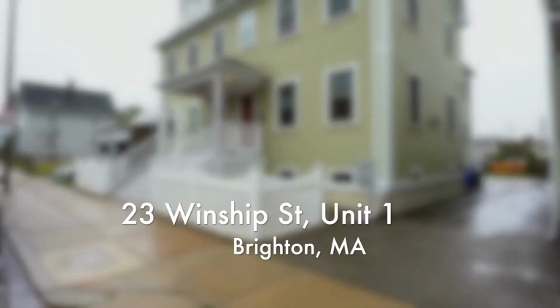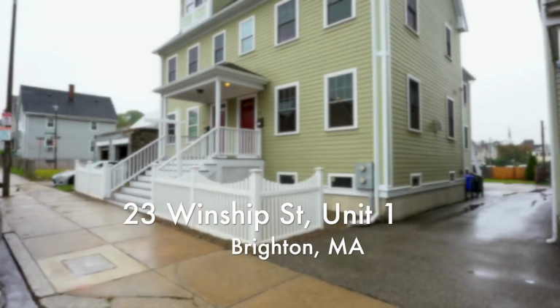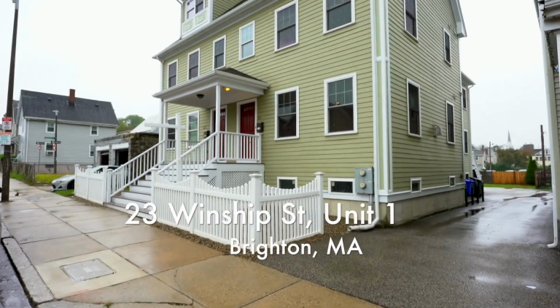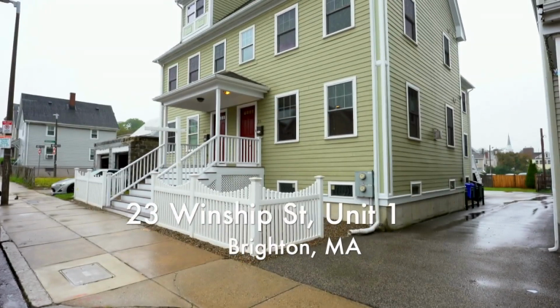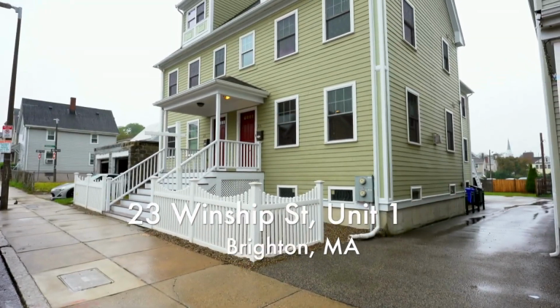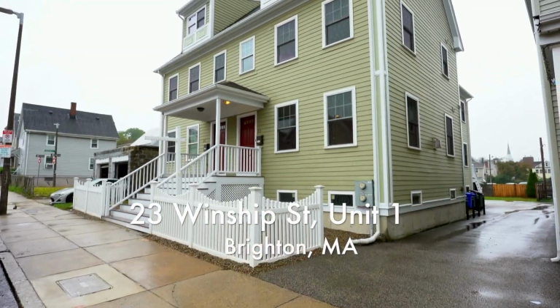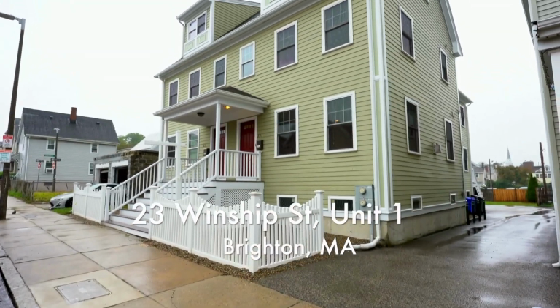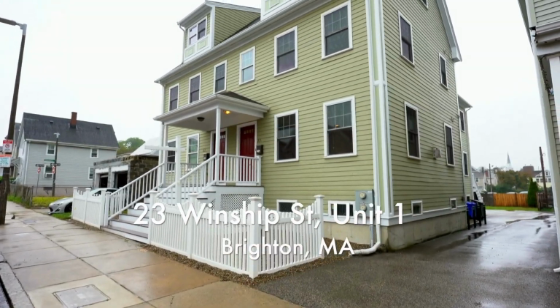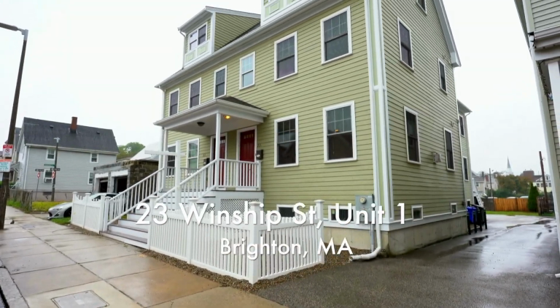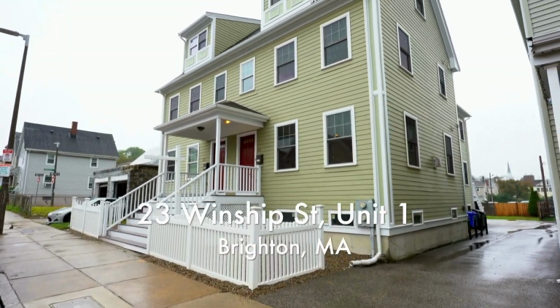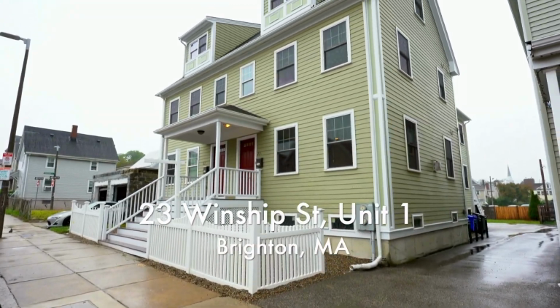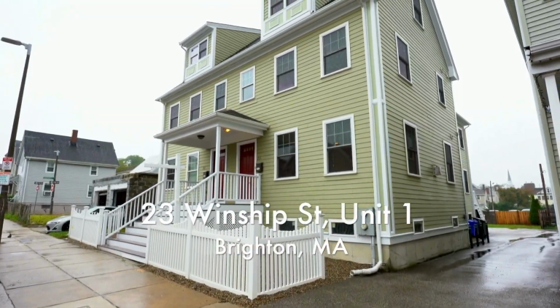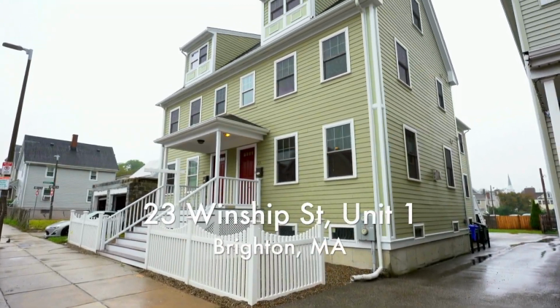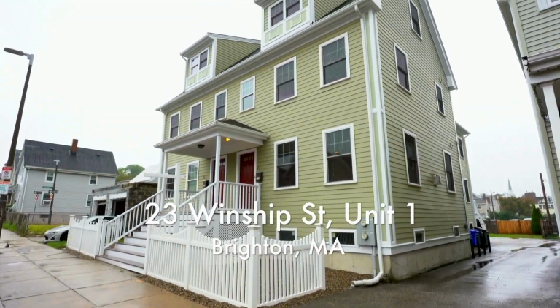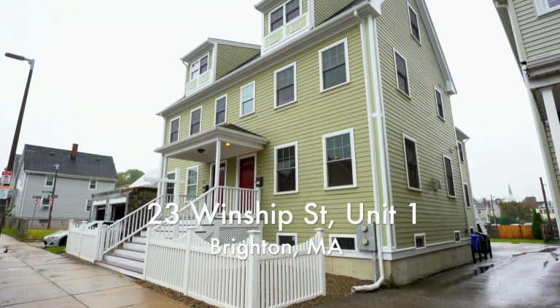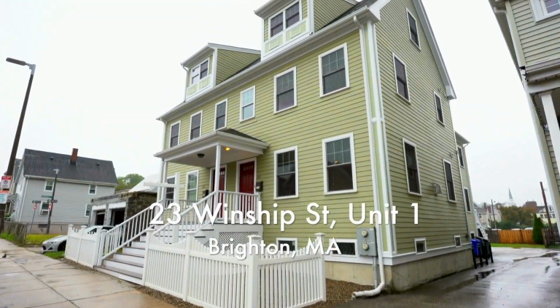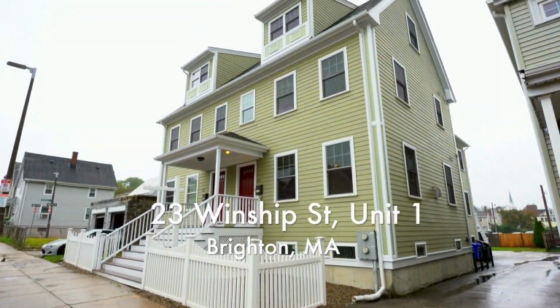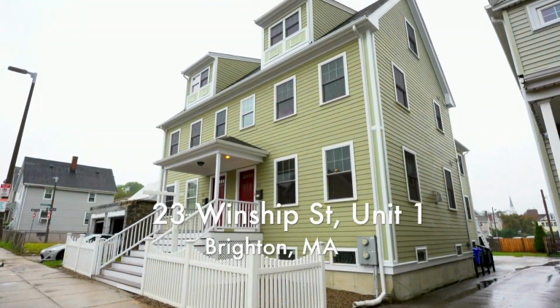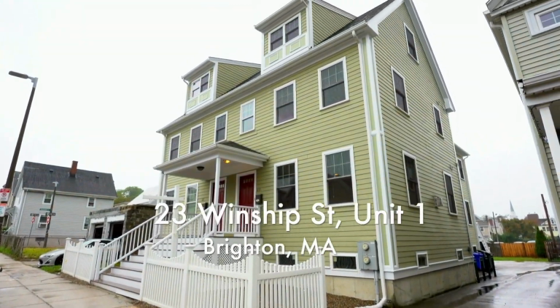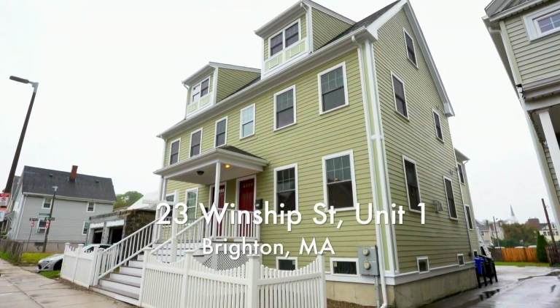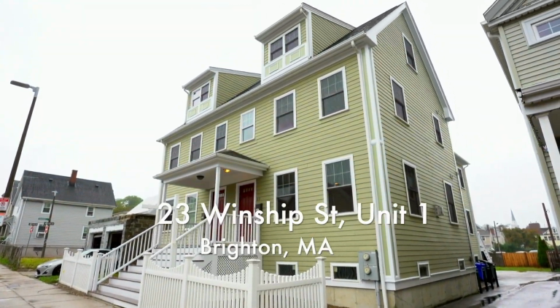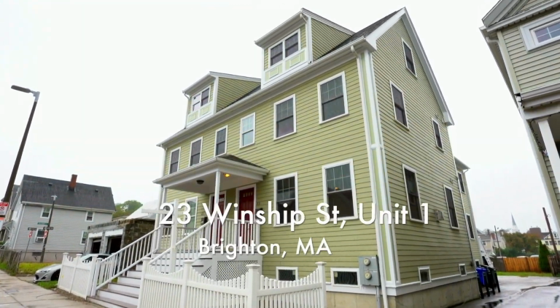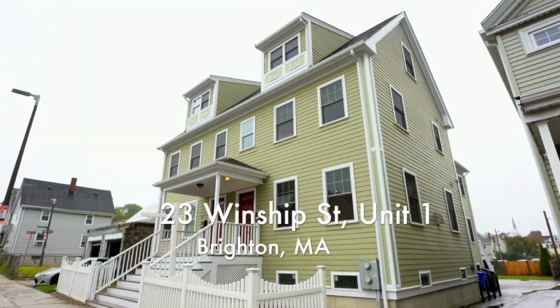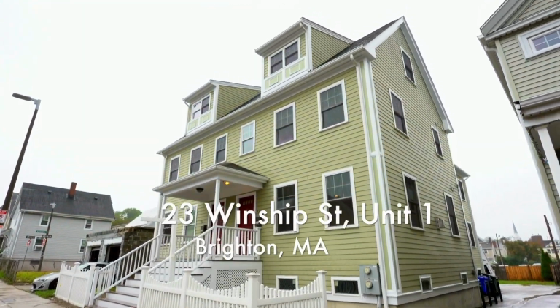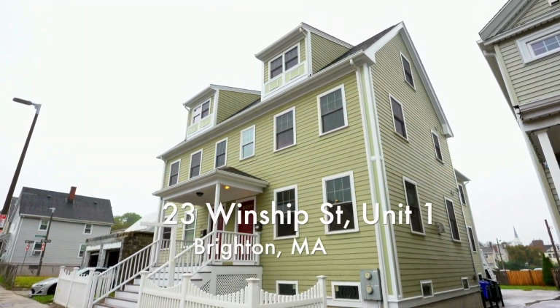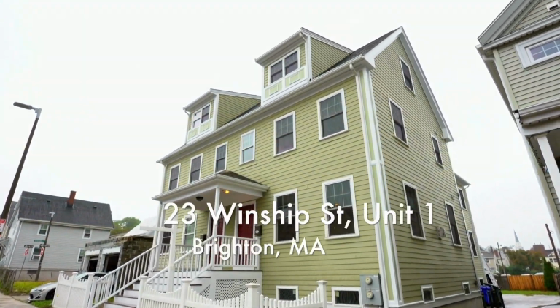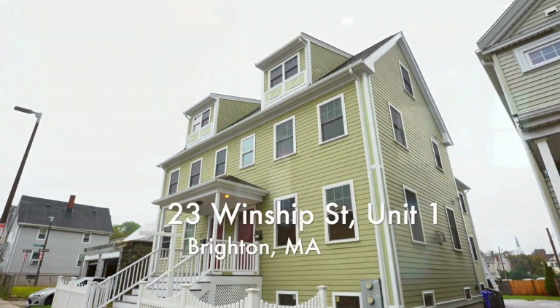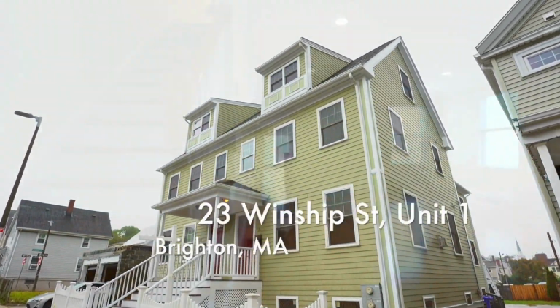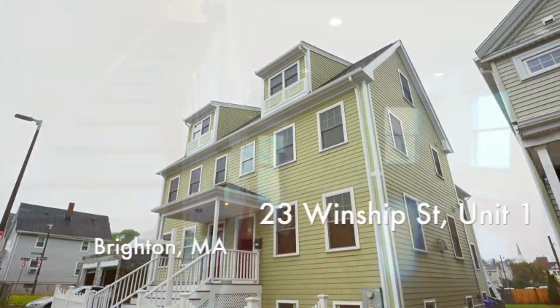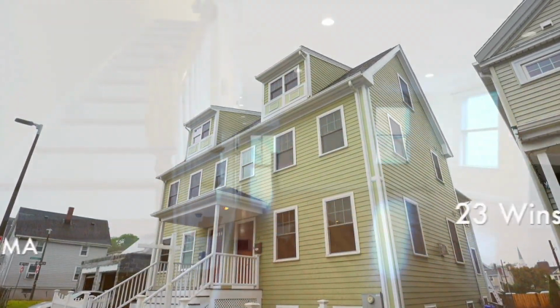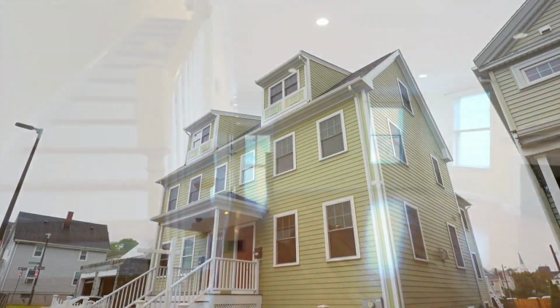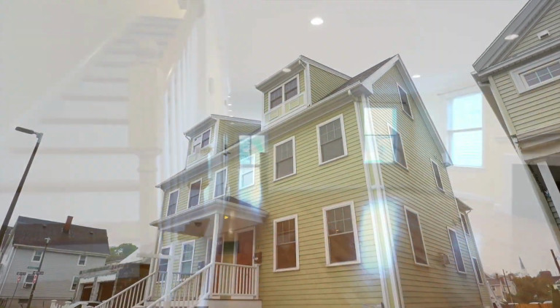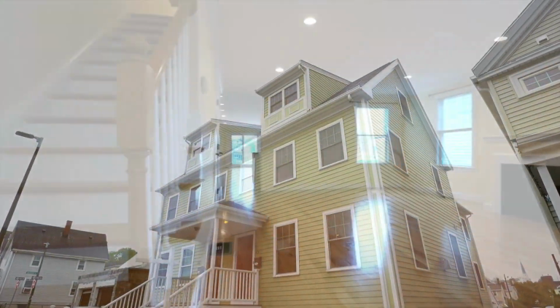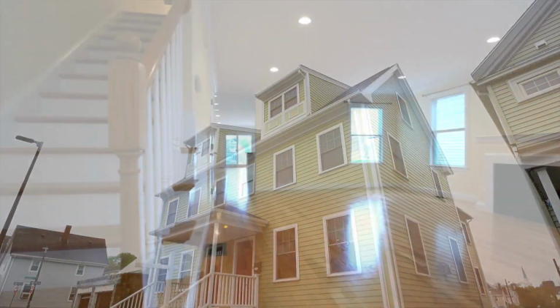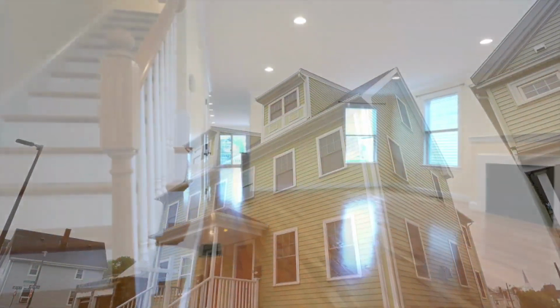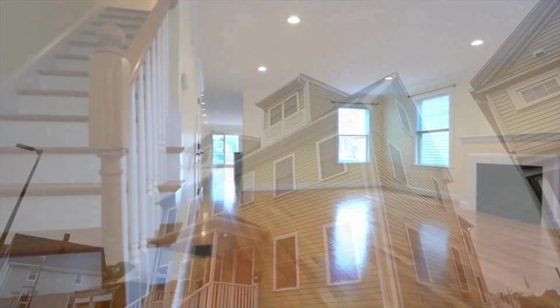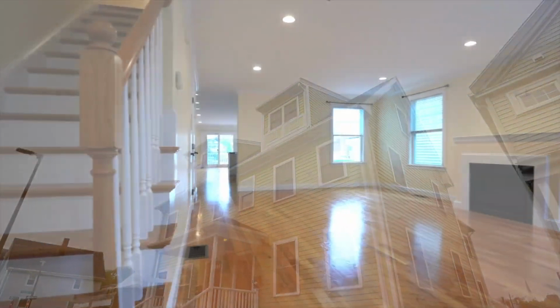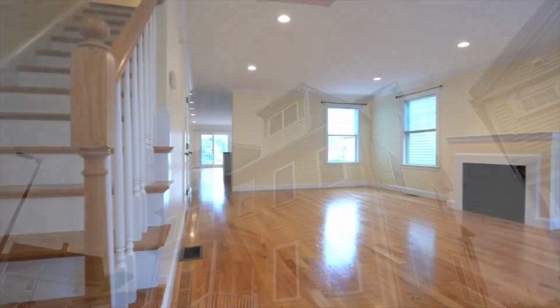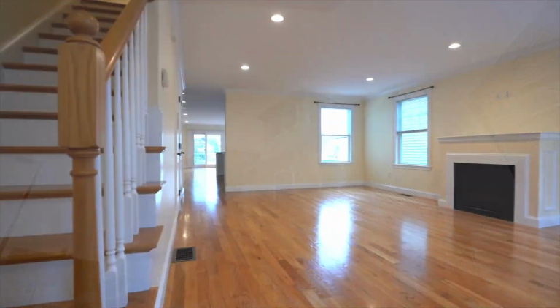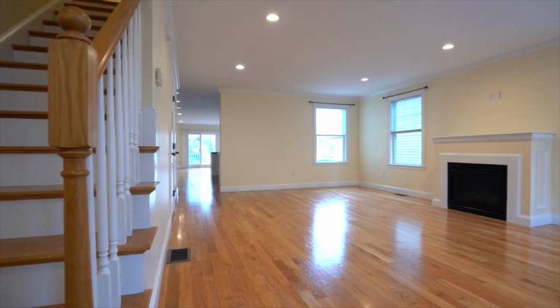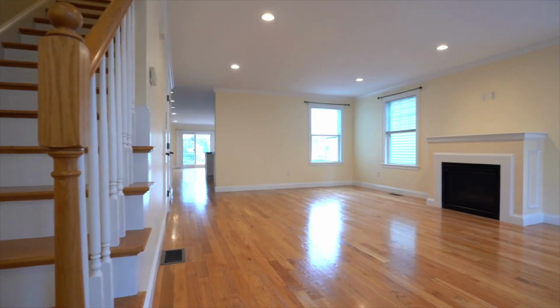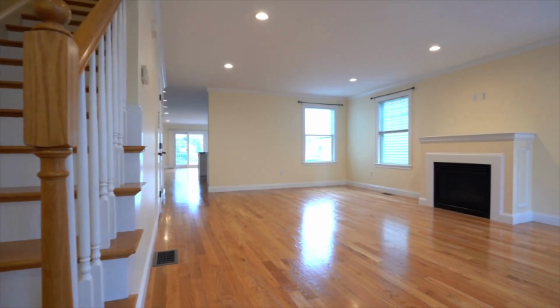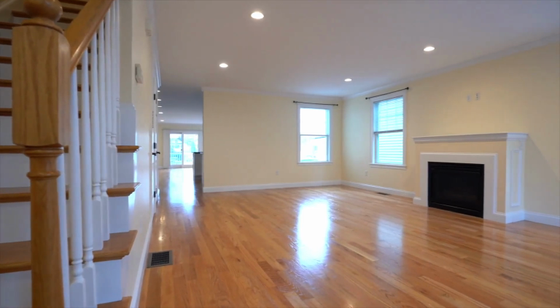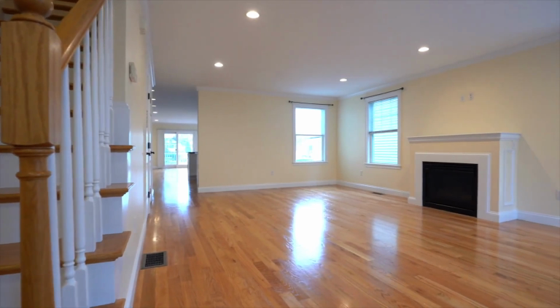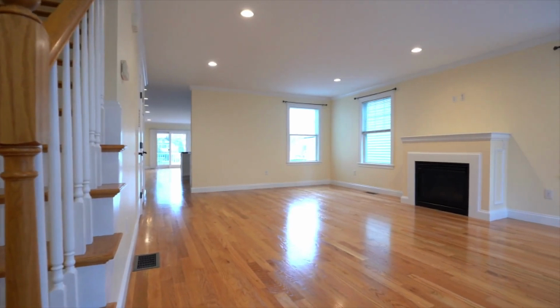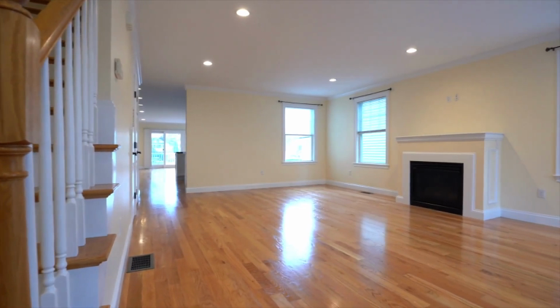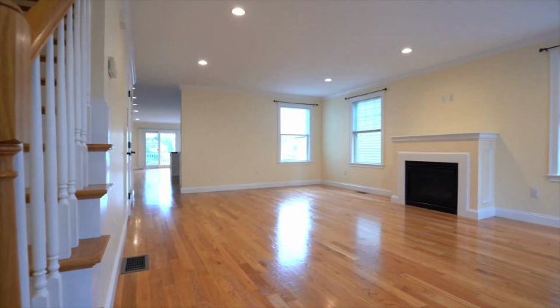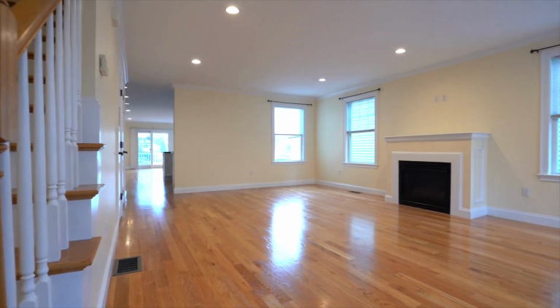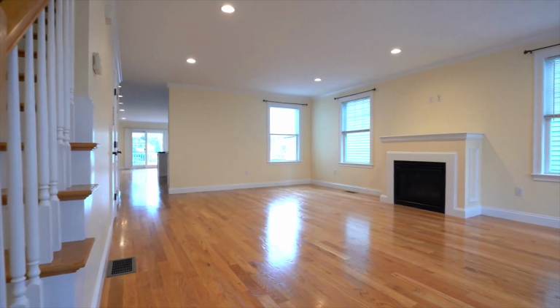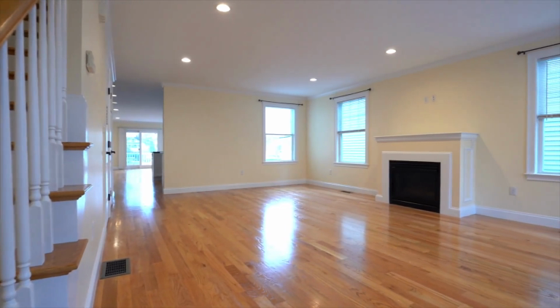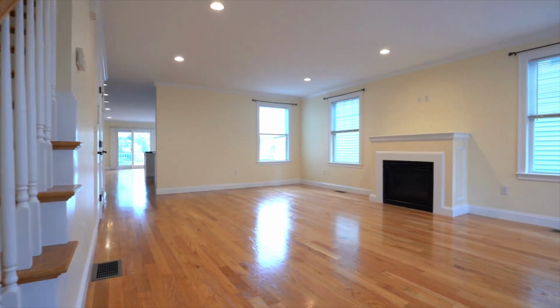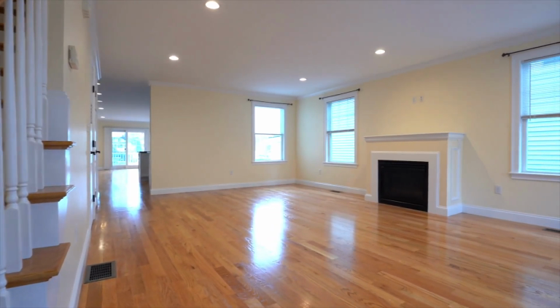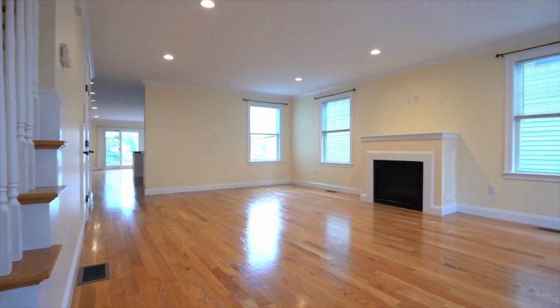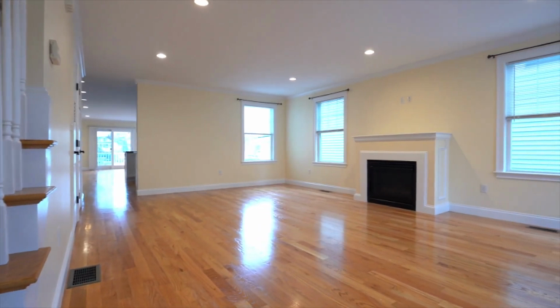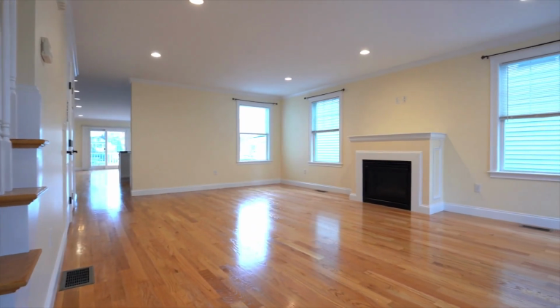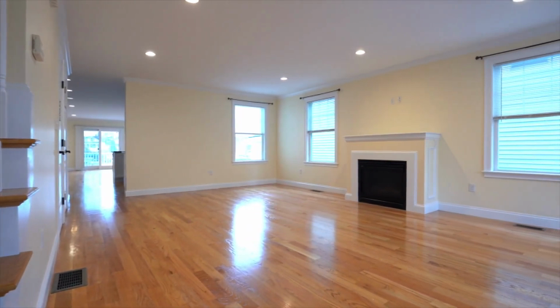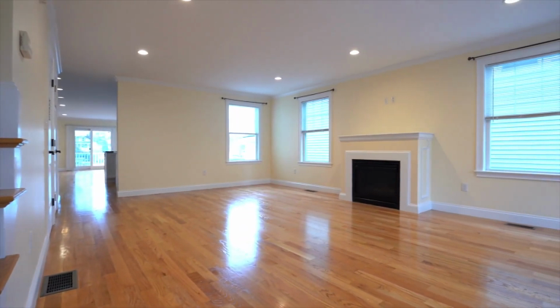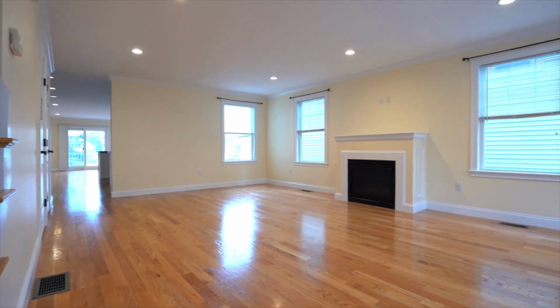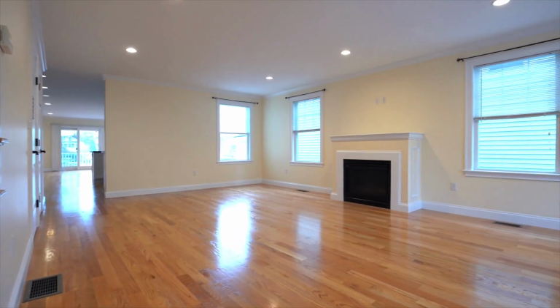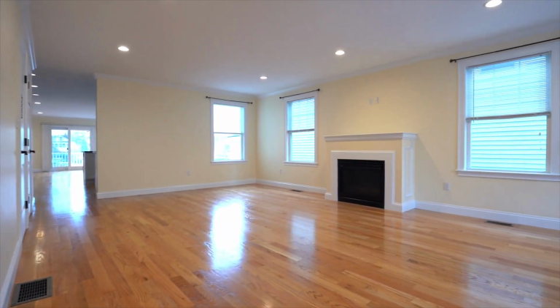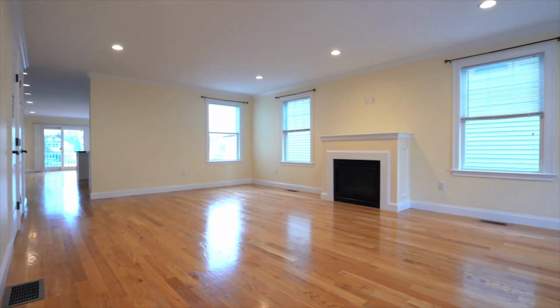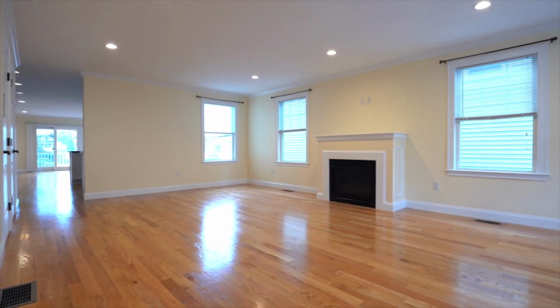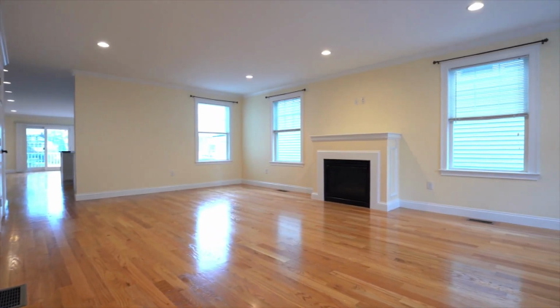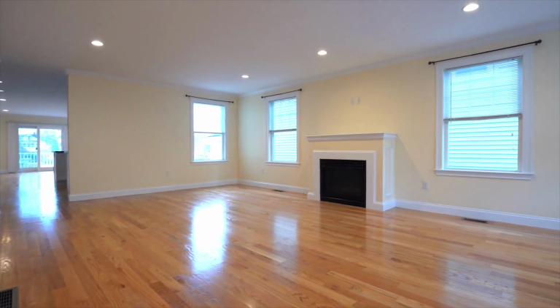Hi, I'm Jimmy Chow, Realtor with RTN Realty Advisors. Welcome to my newest listing, 23 Winship Street, Unit 1, here in Brighton, Mass.